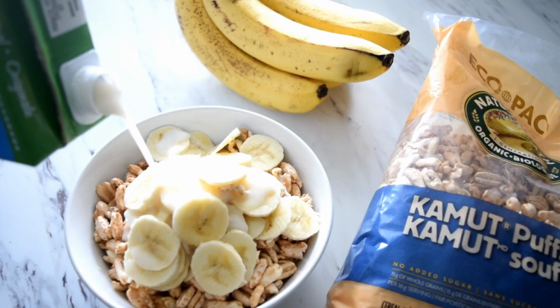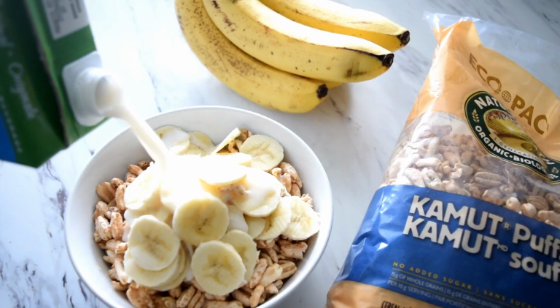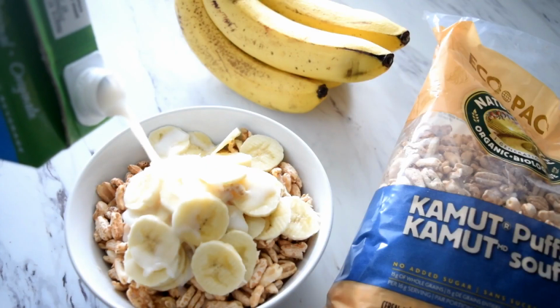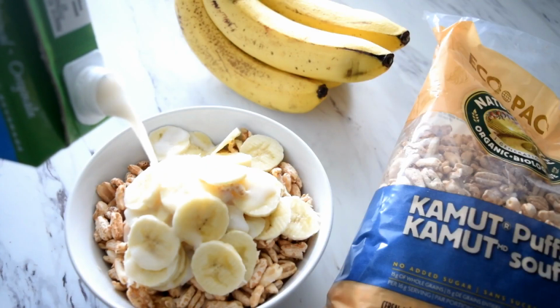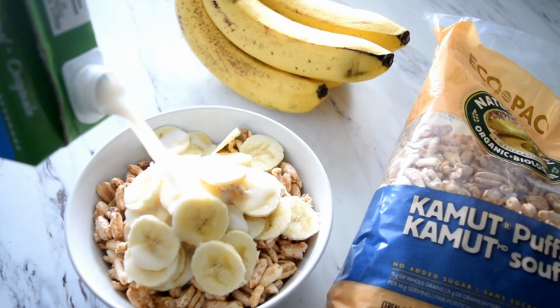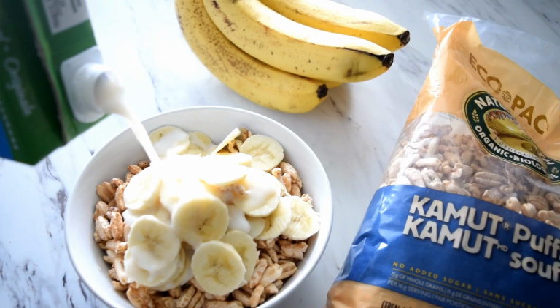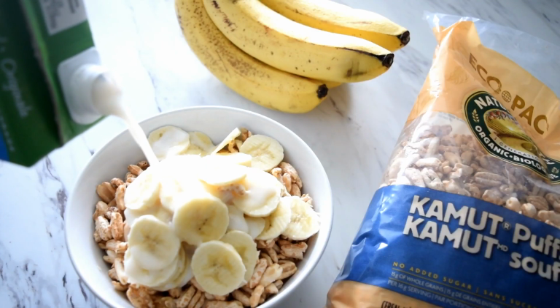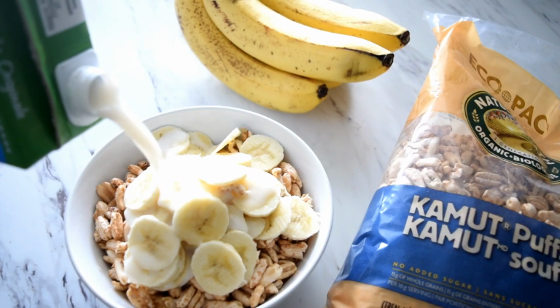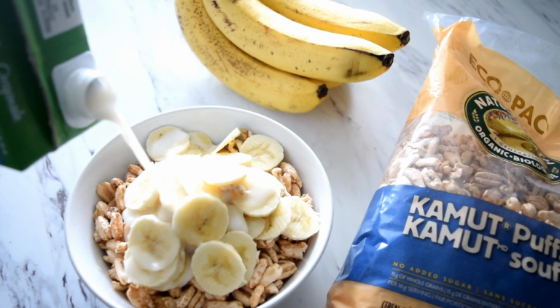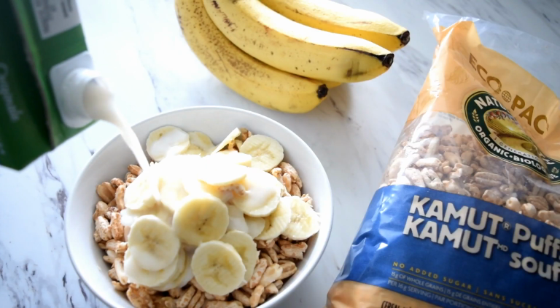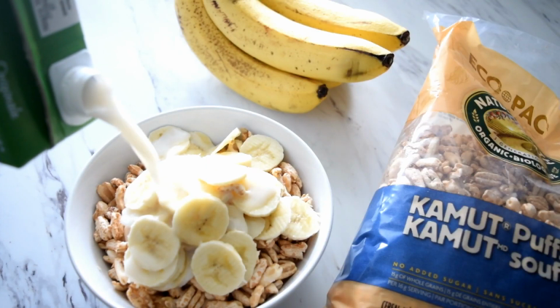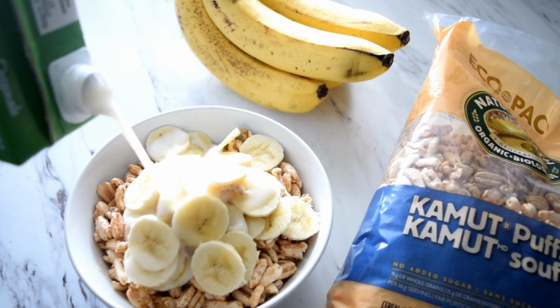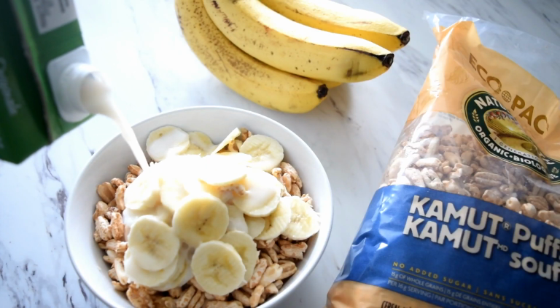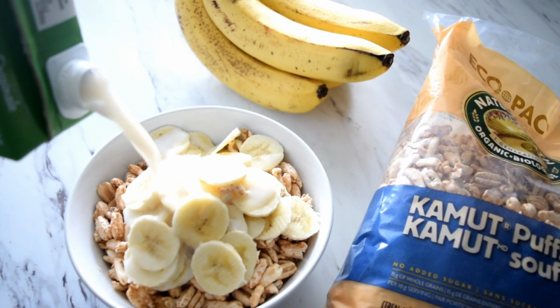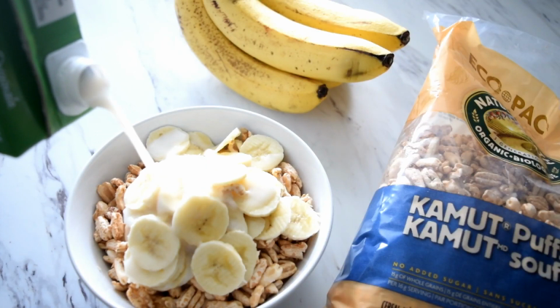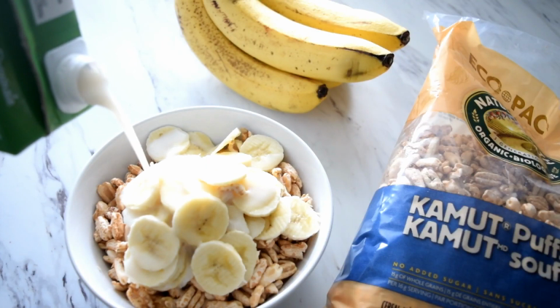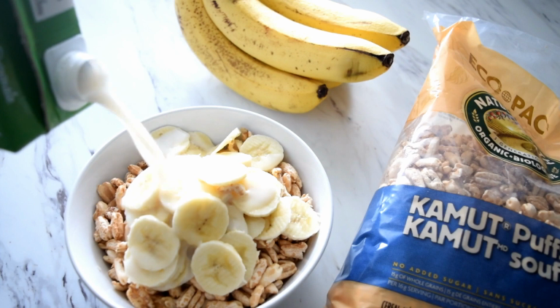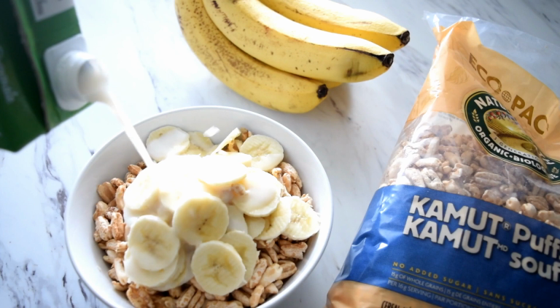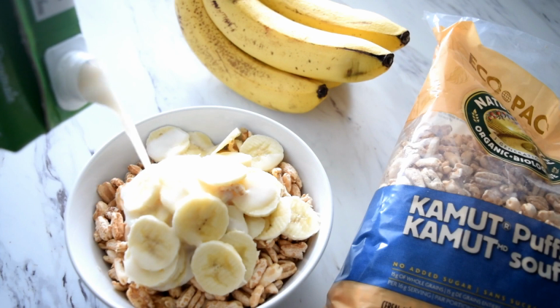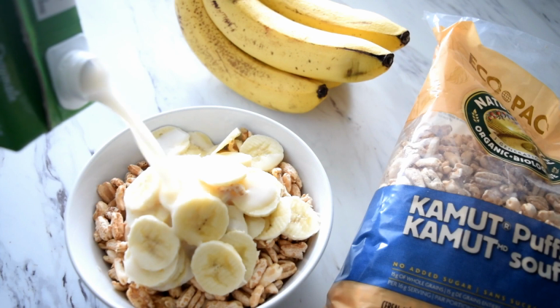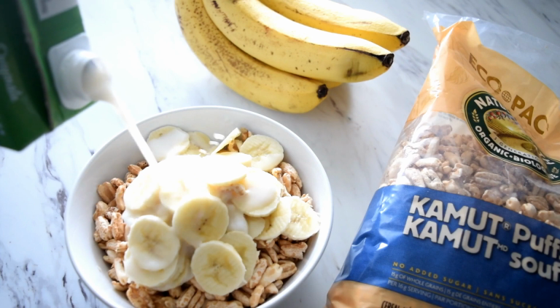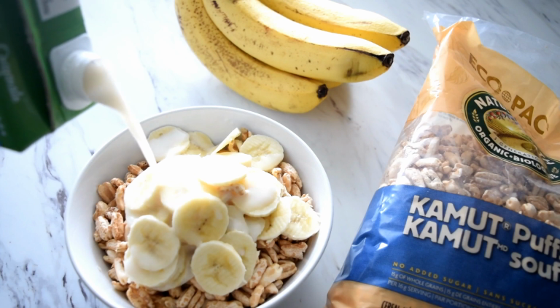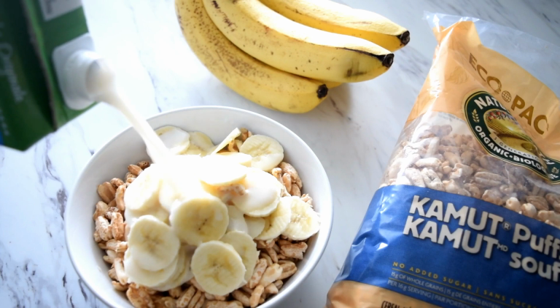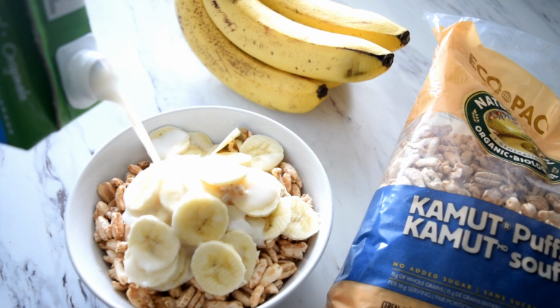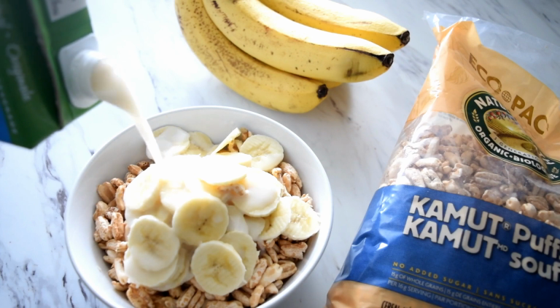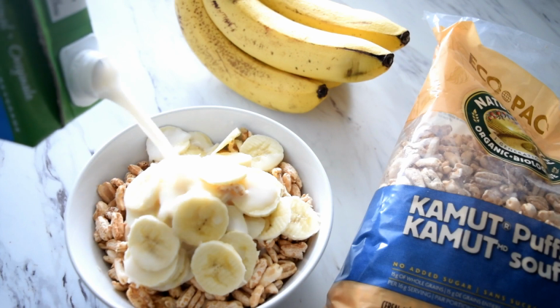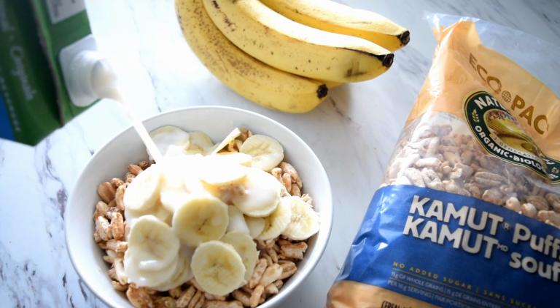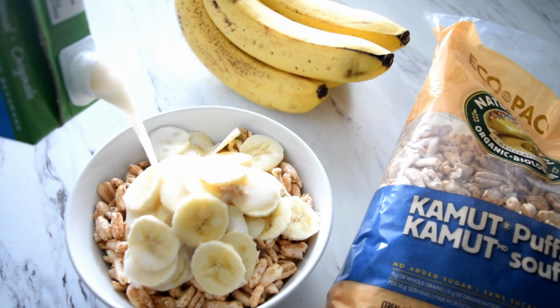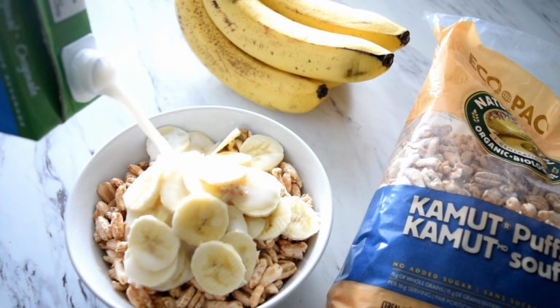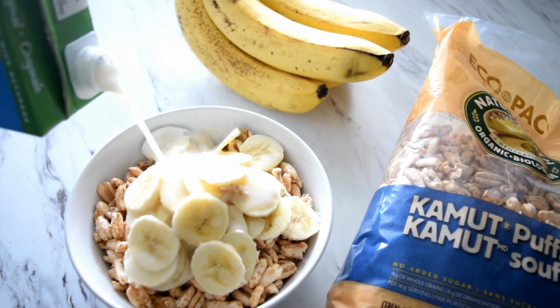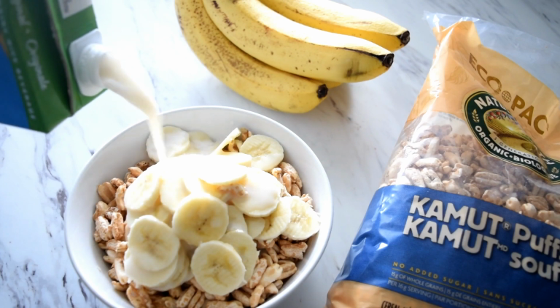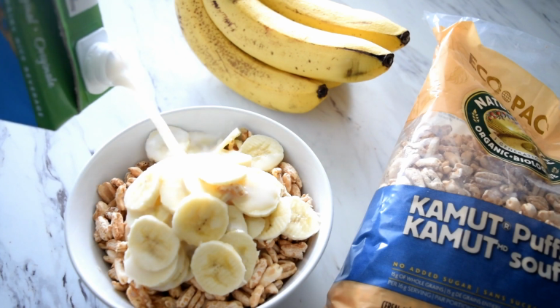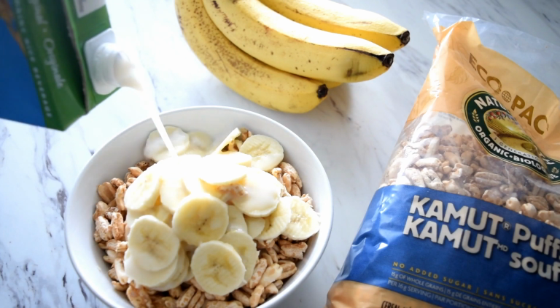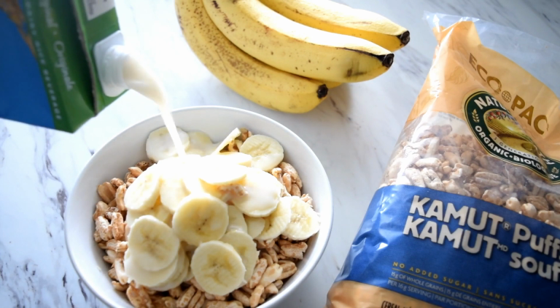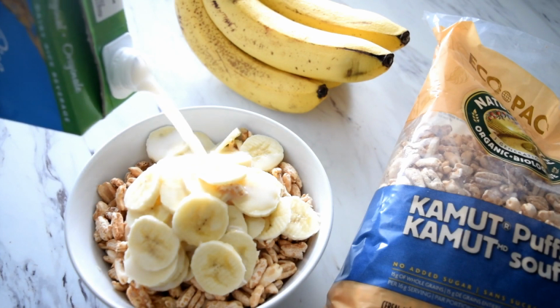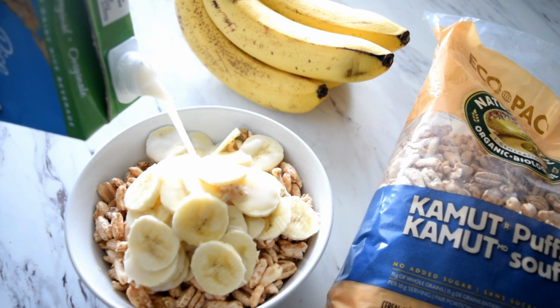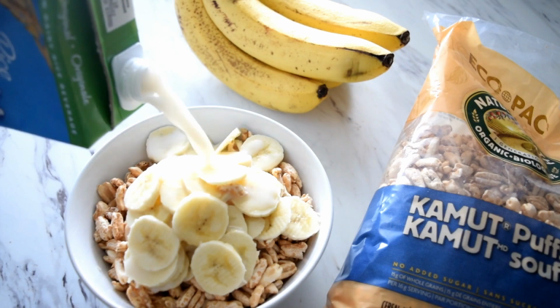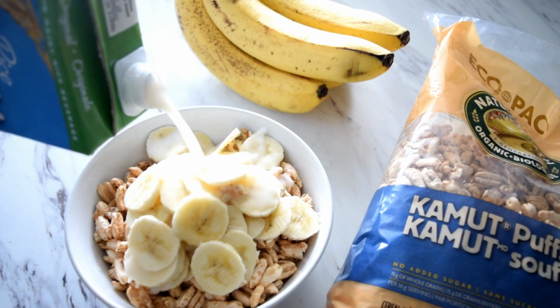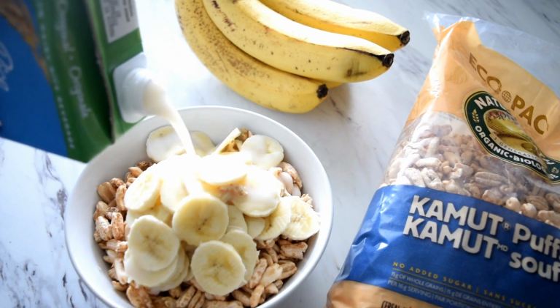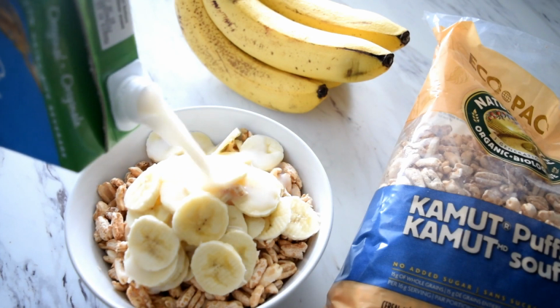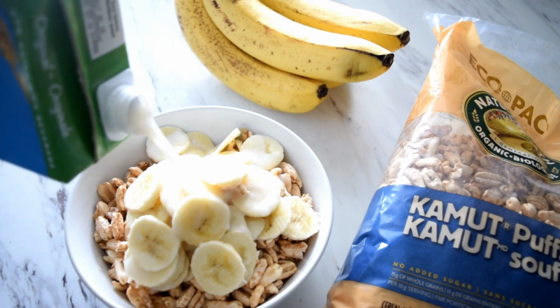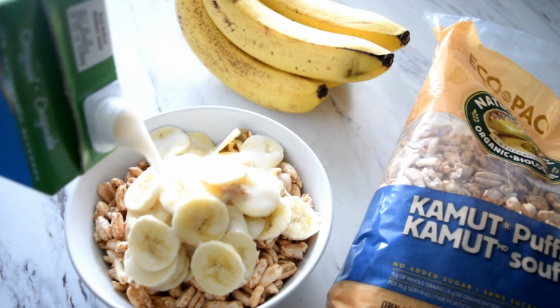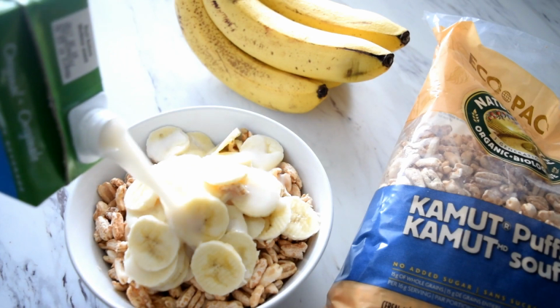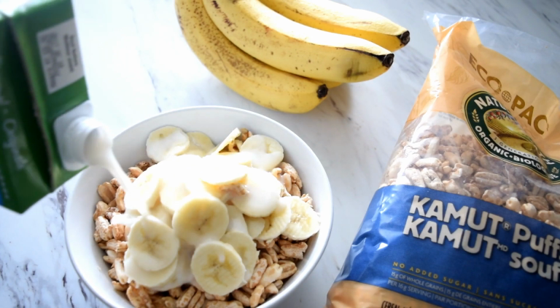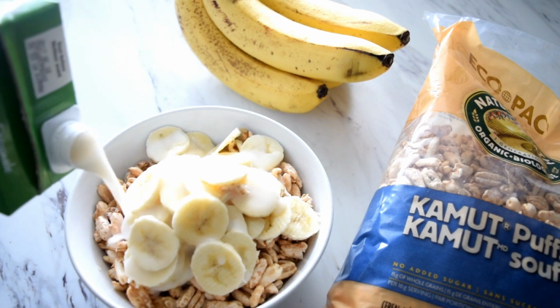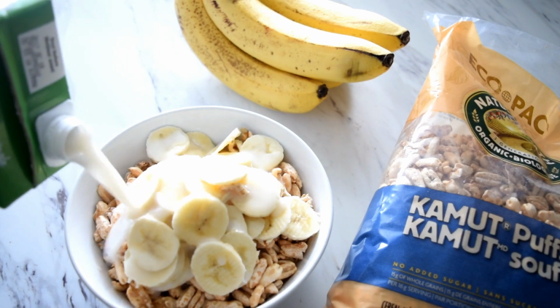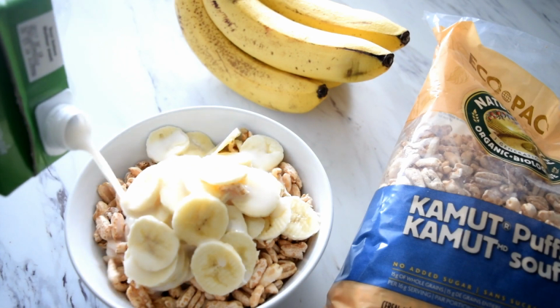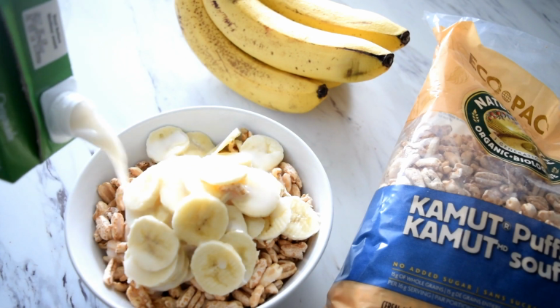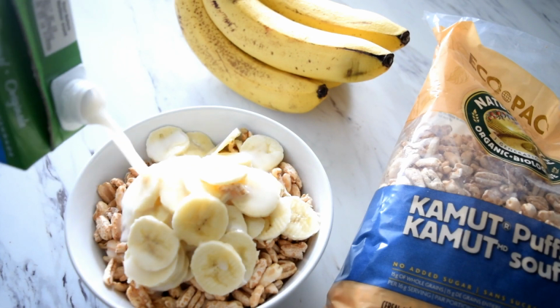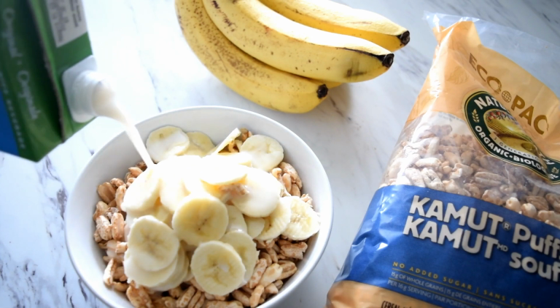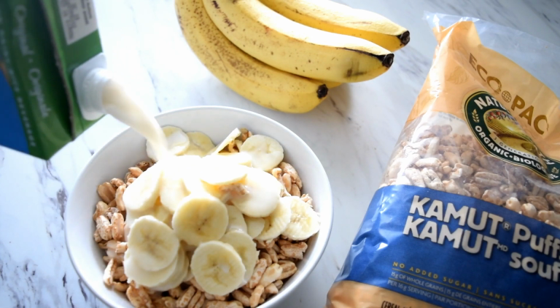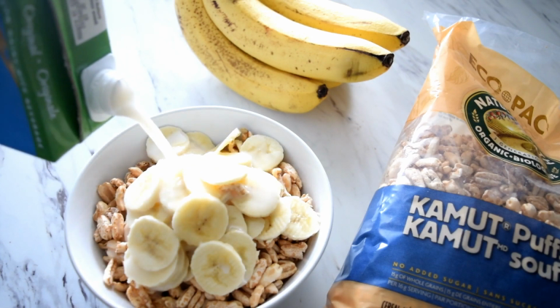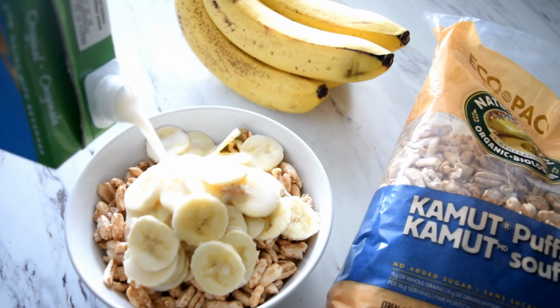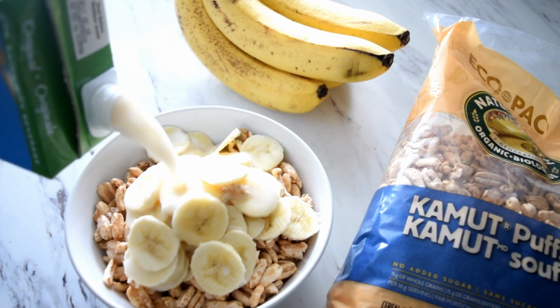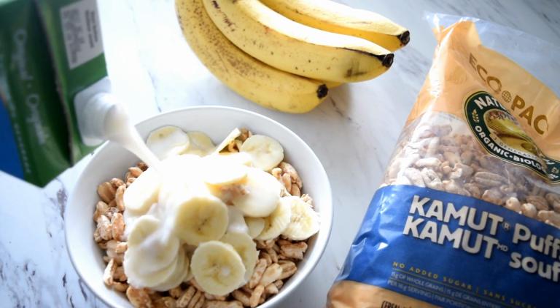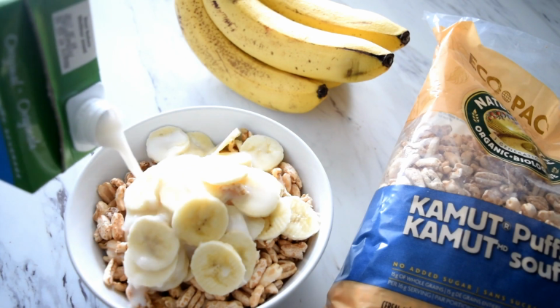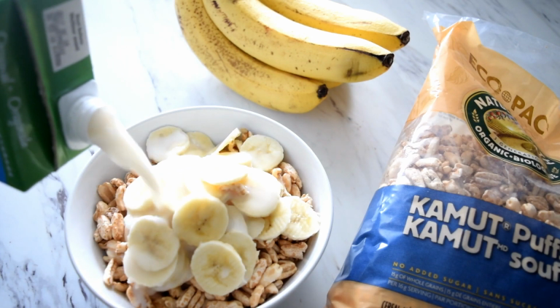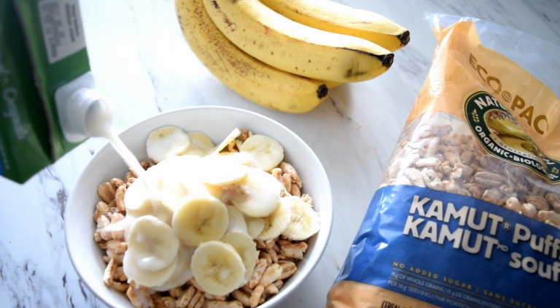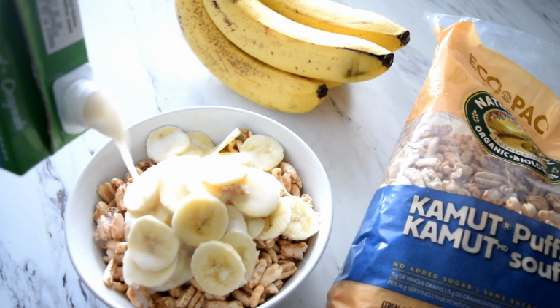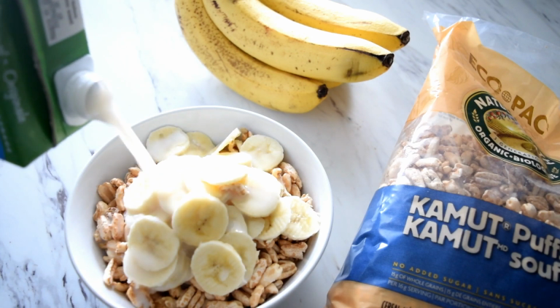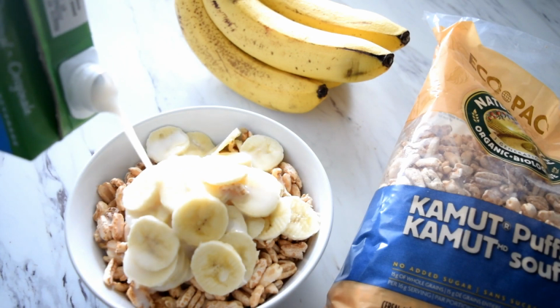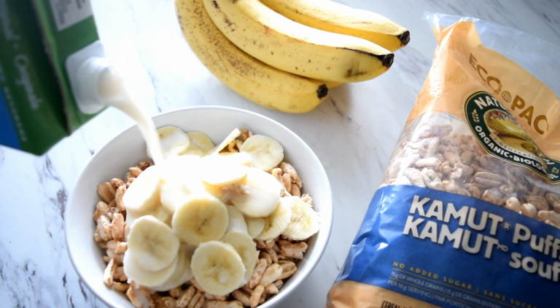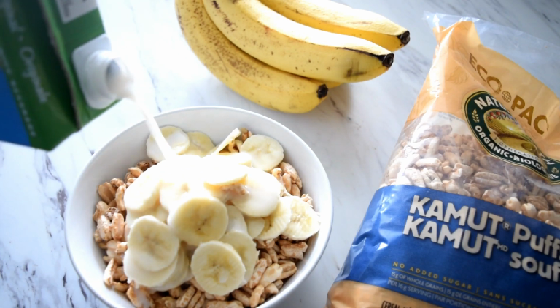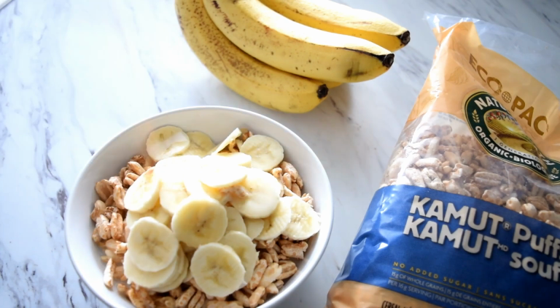For breakfast I had kamut cereal with a sliced banana, cinnamon, and rice milk.